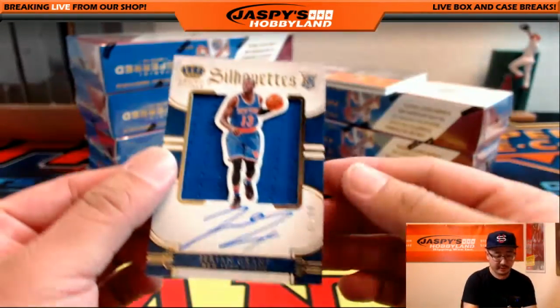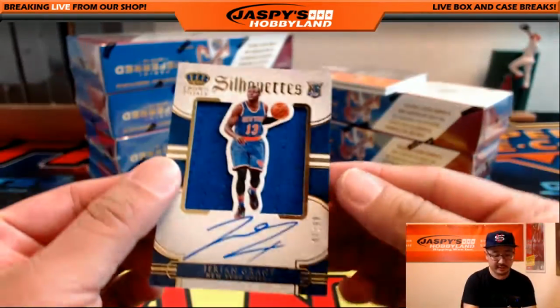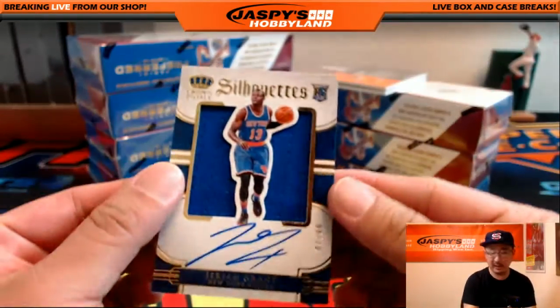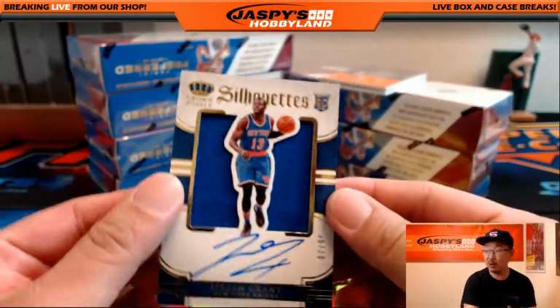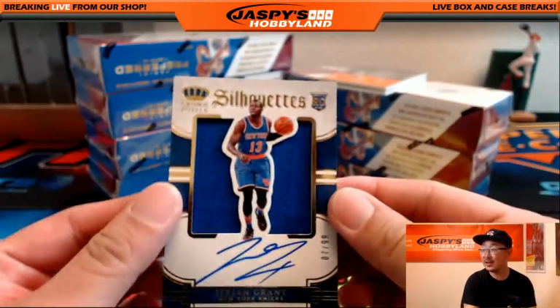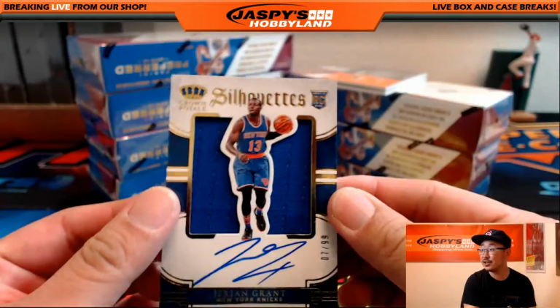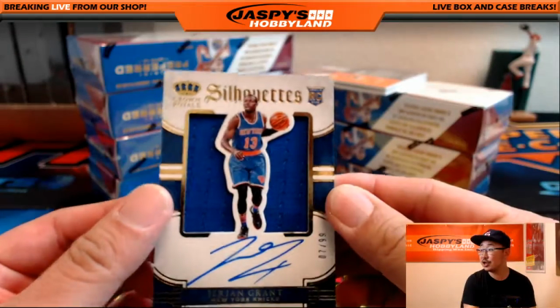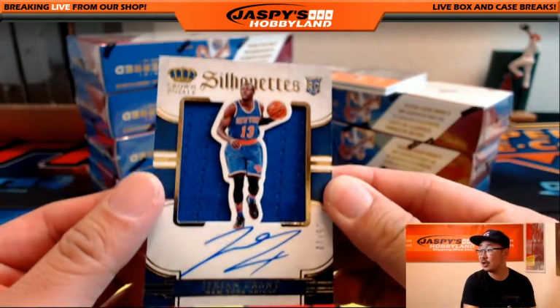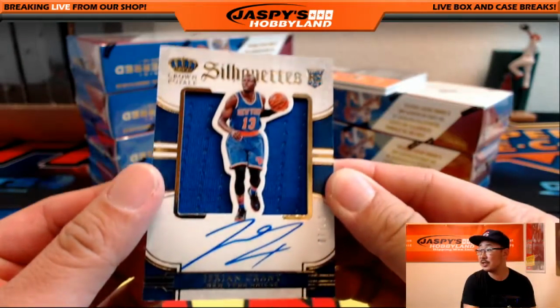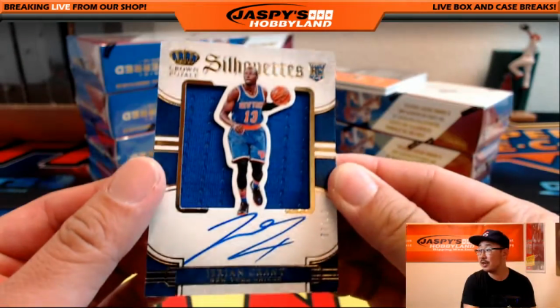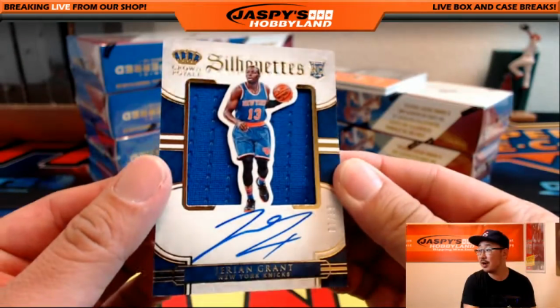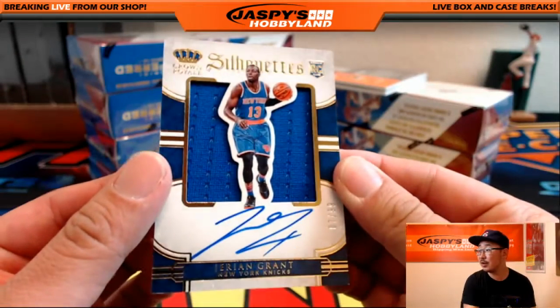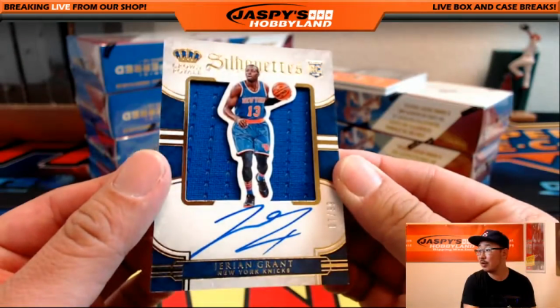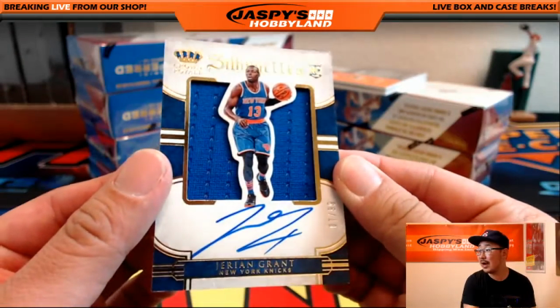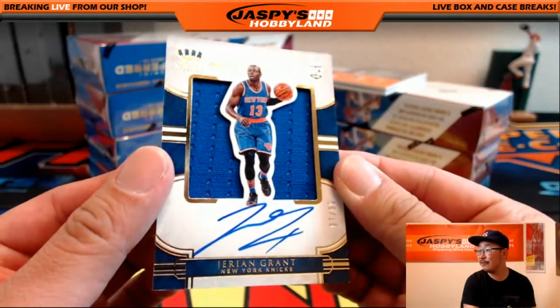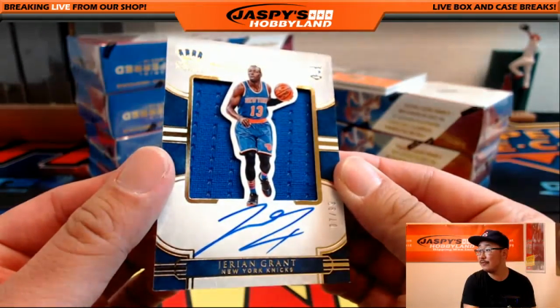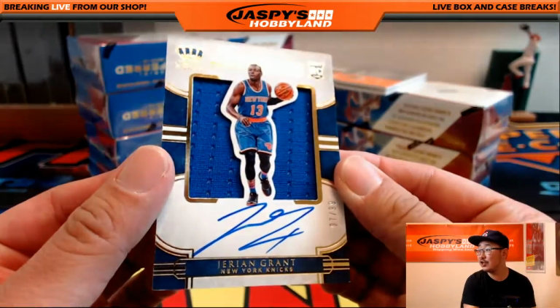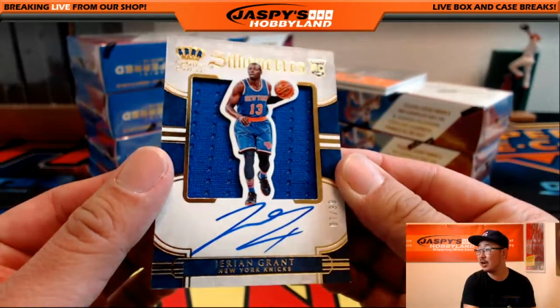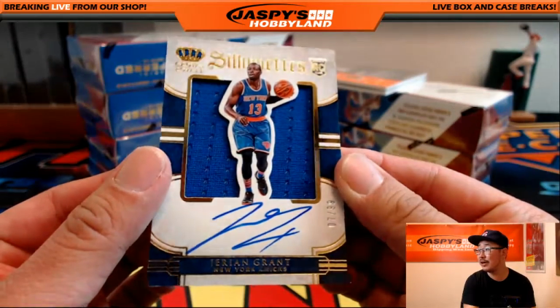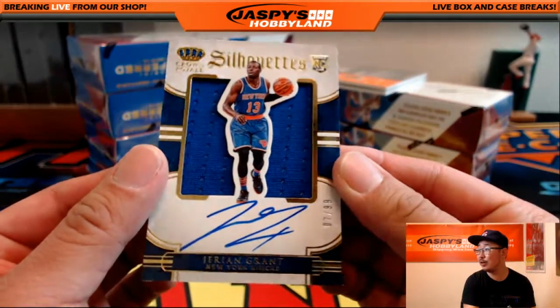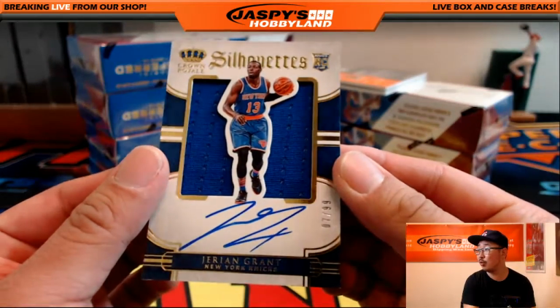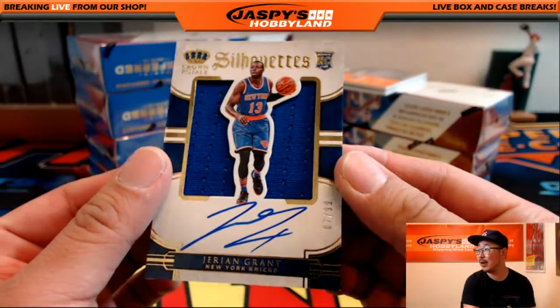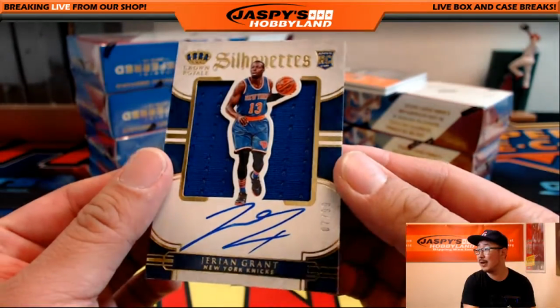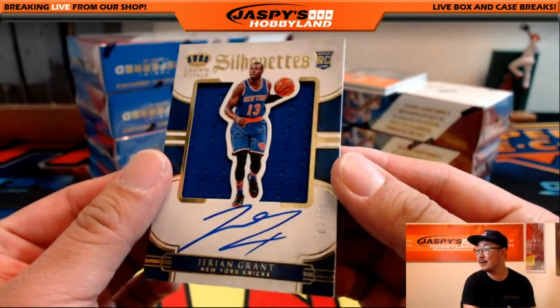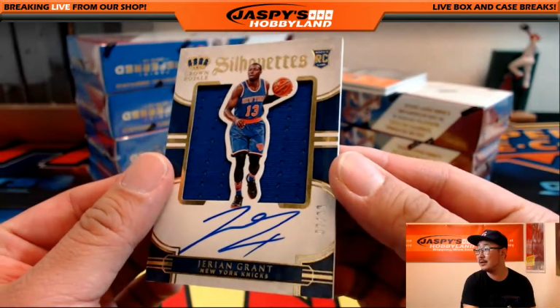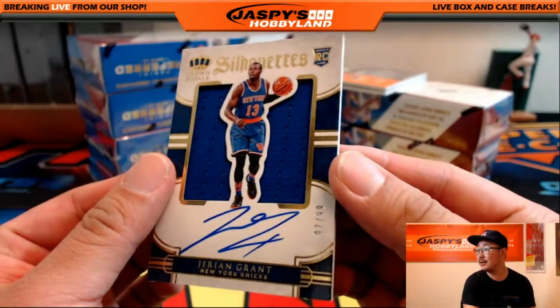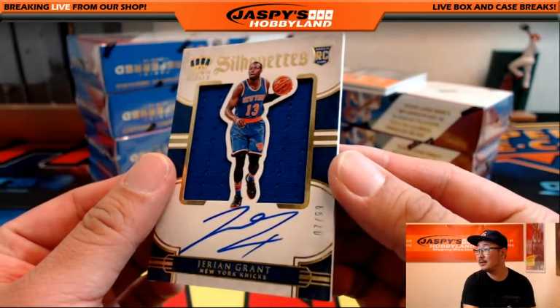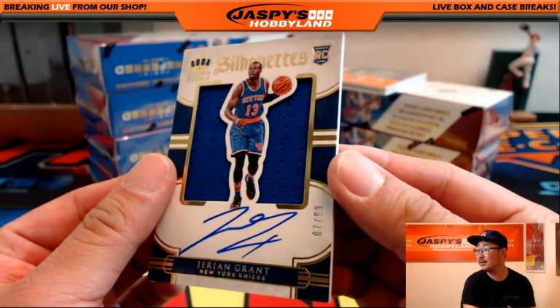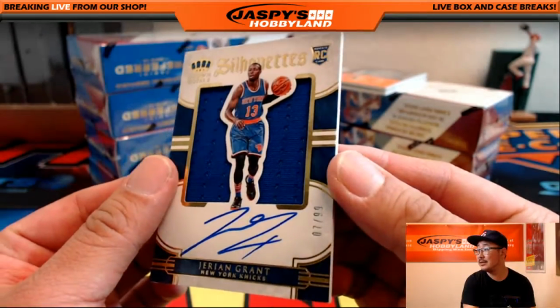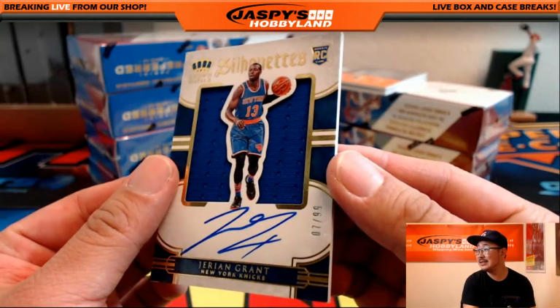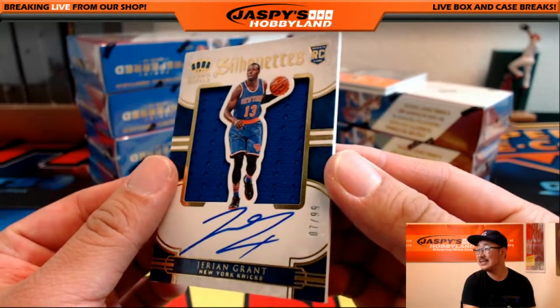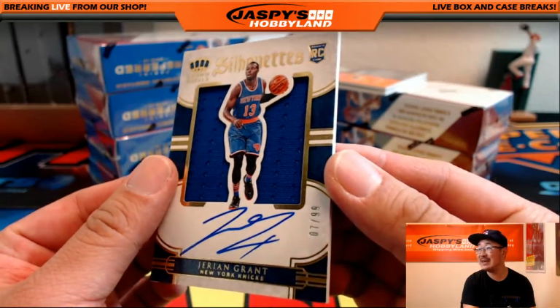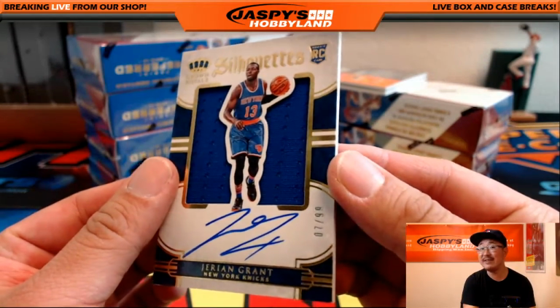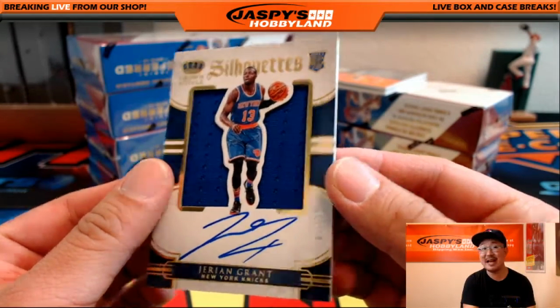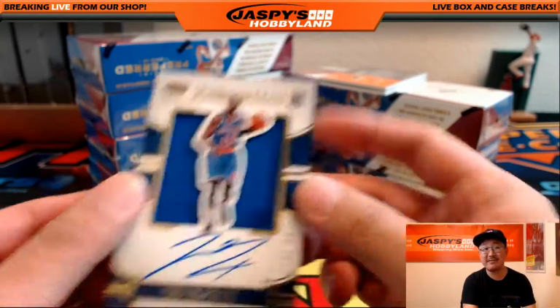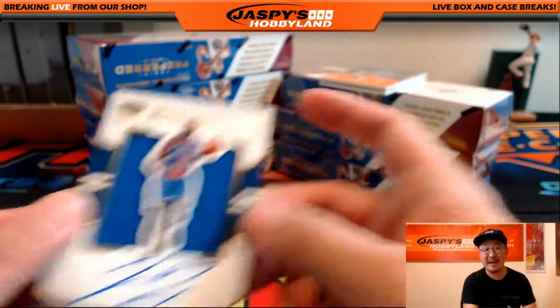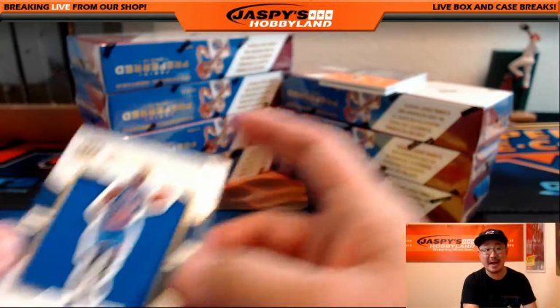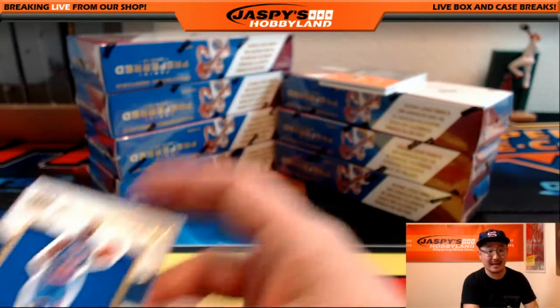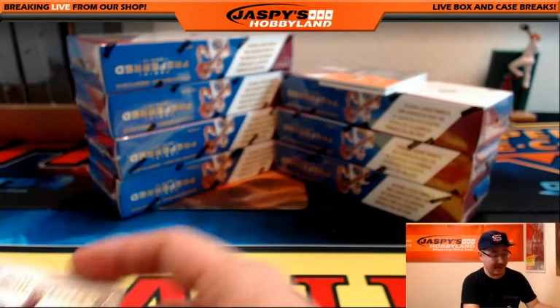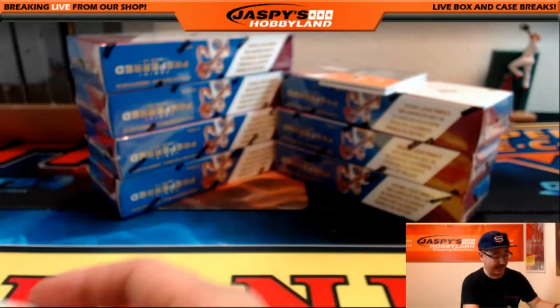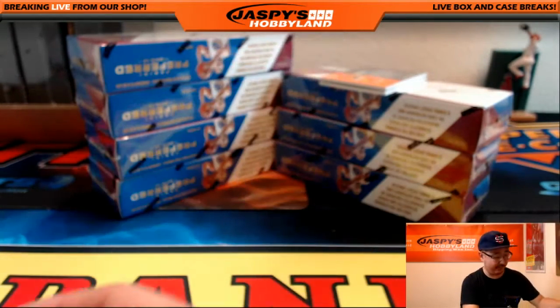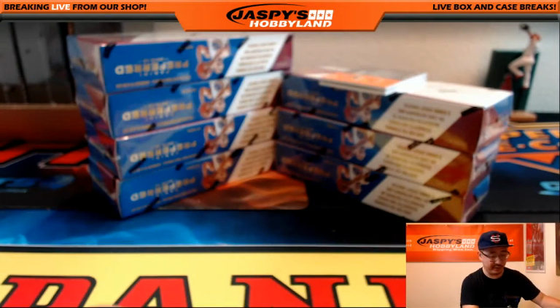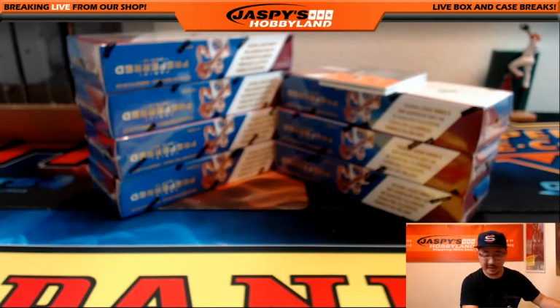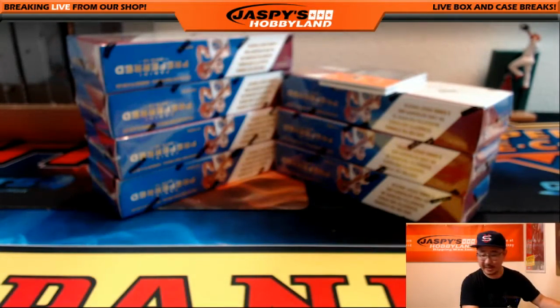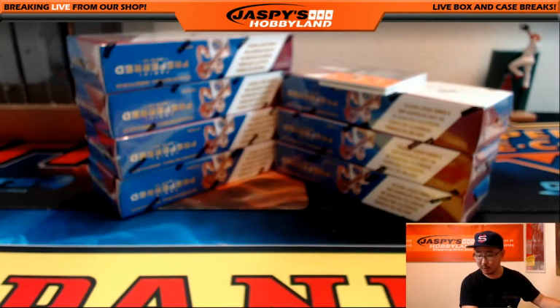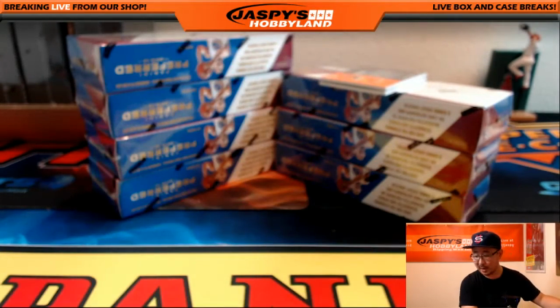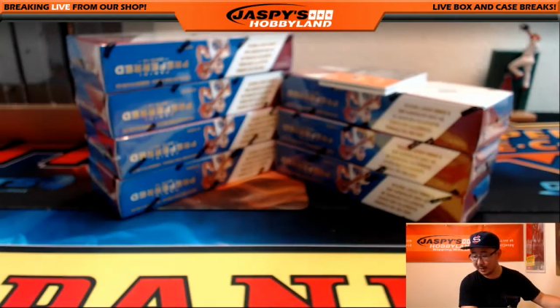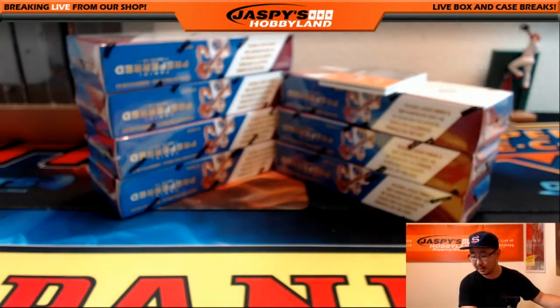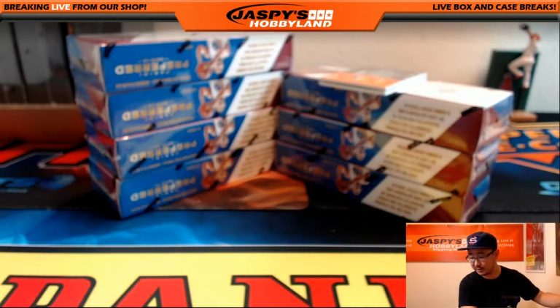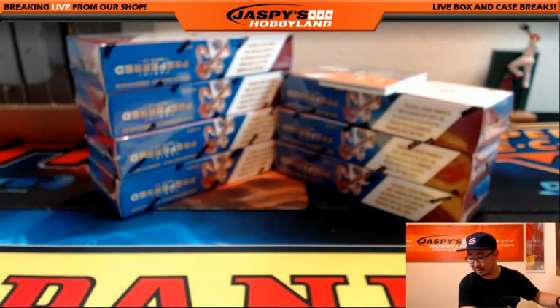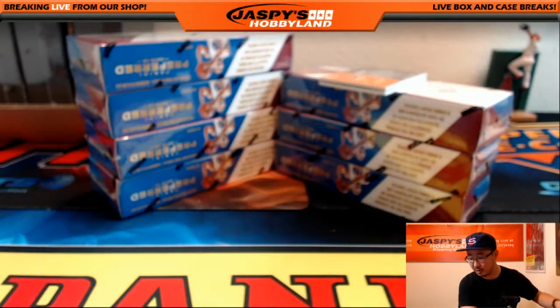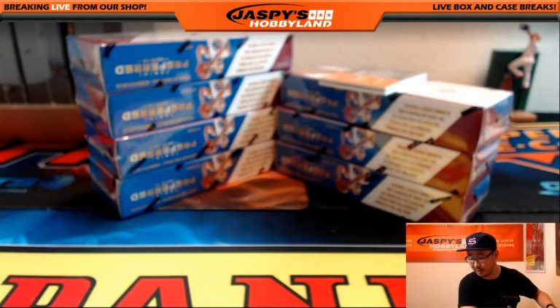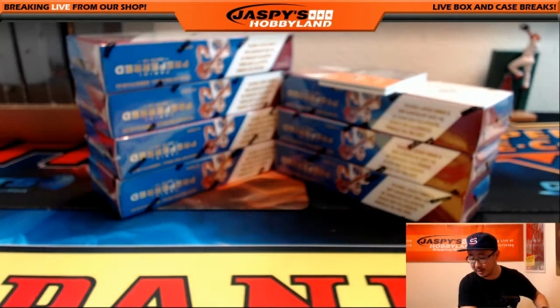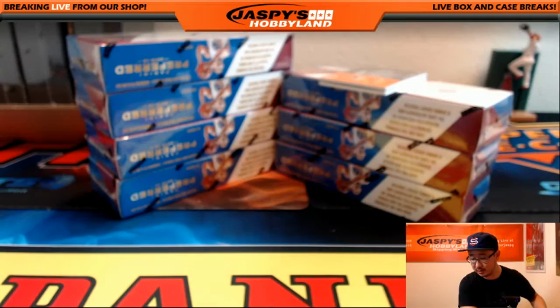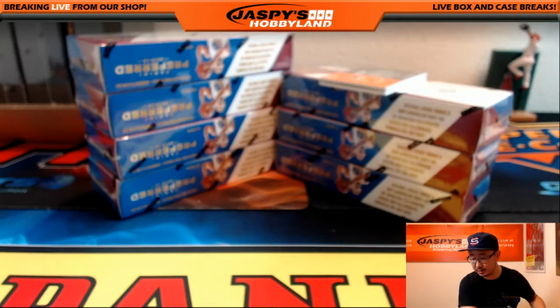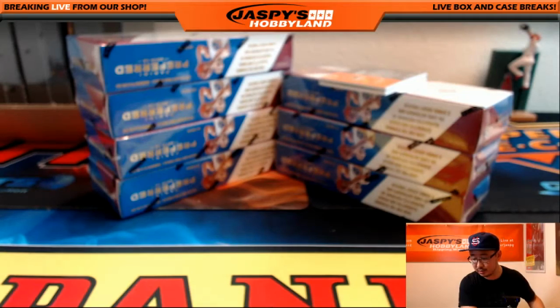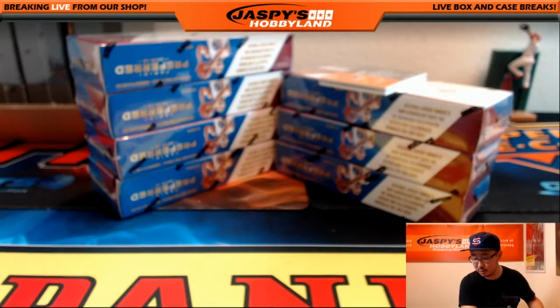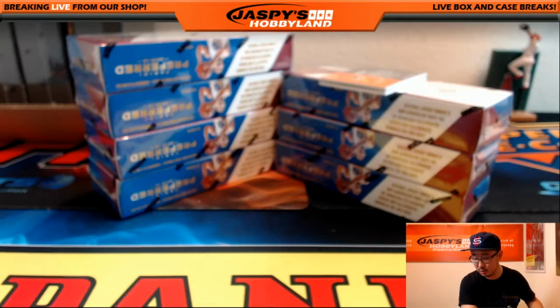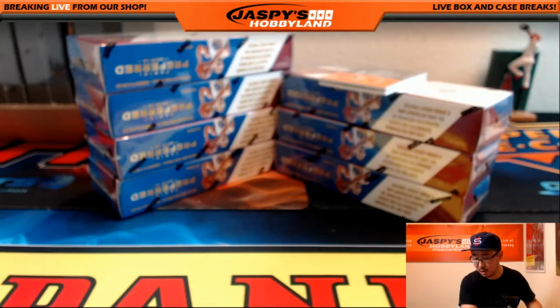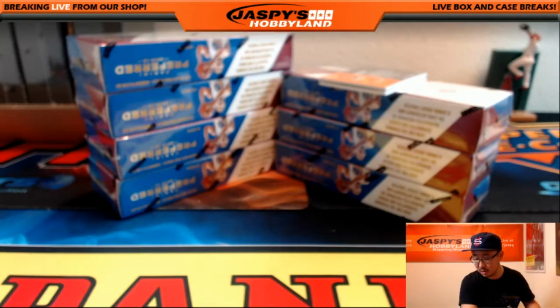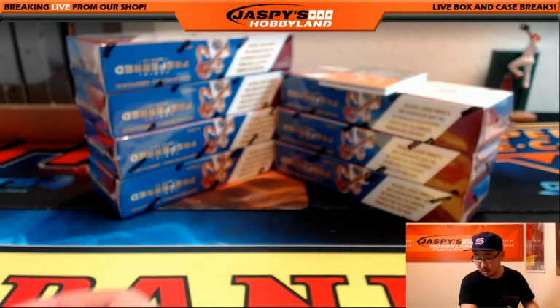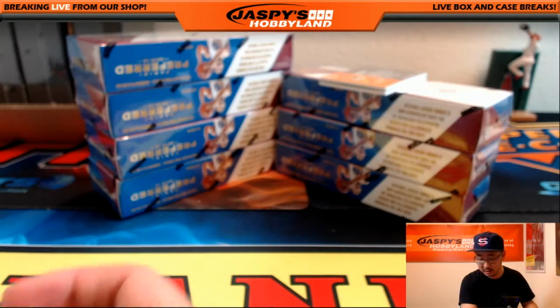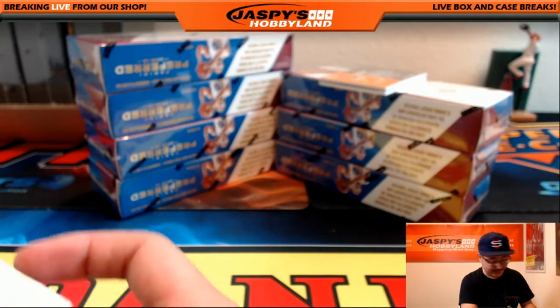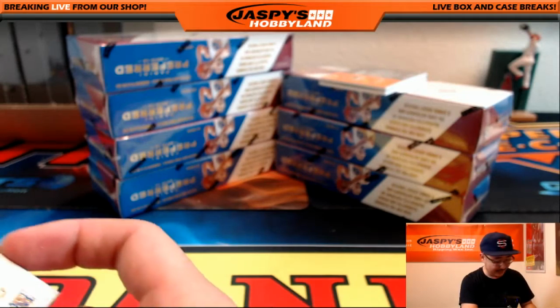Silhouettes jersey autograph — Jerry and Grant. 7 out of 99 for the Knickerbockers. Going out to Lee.